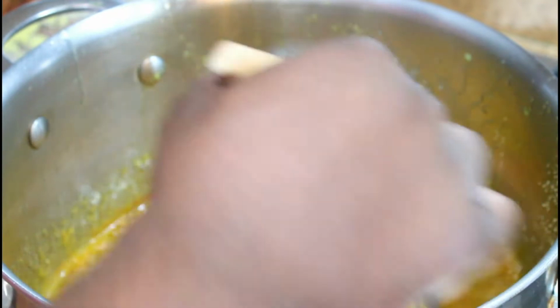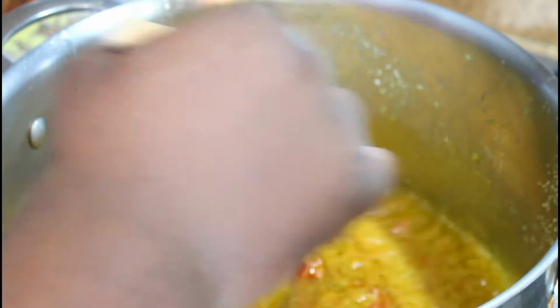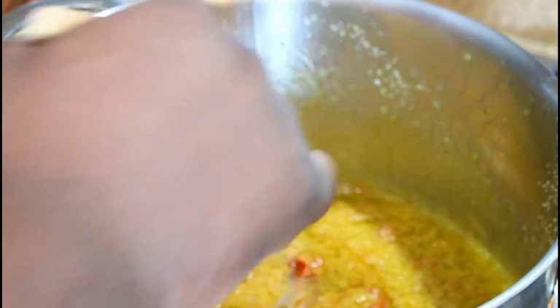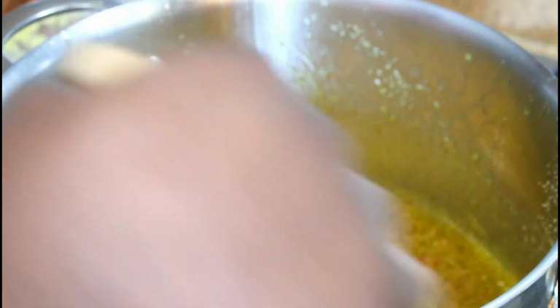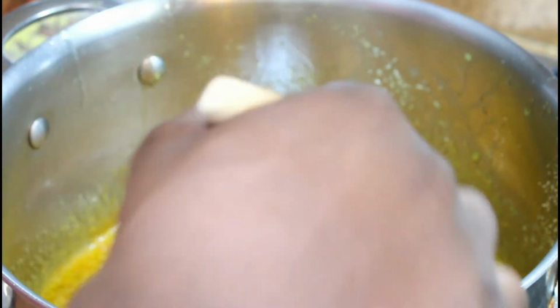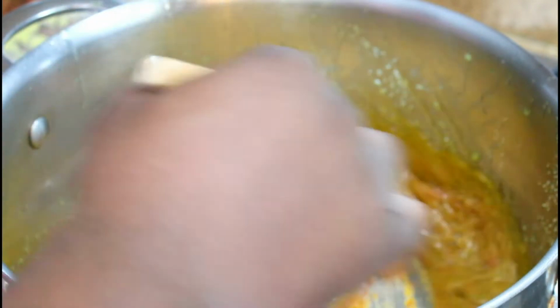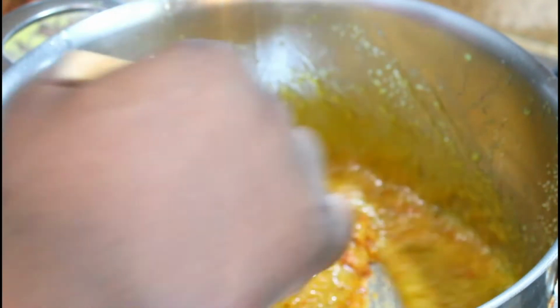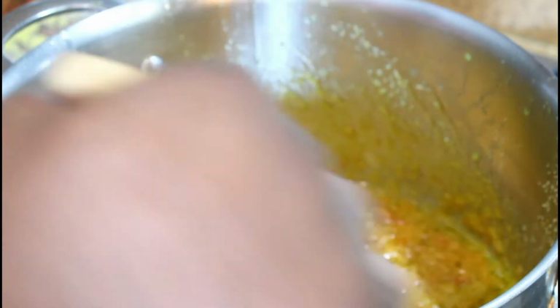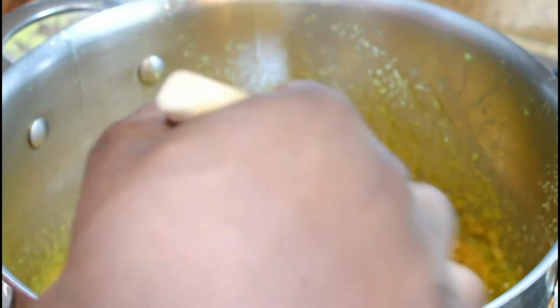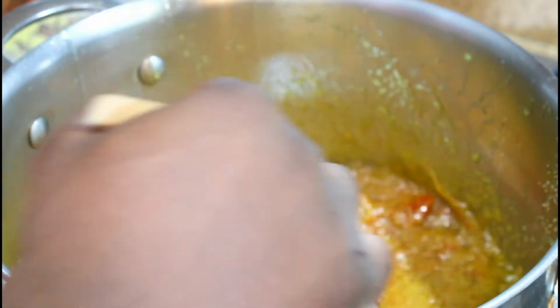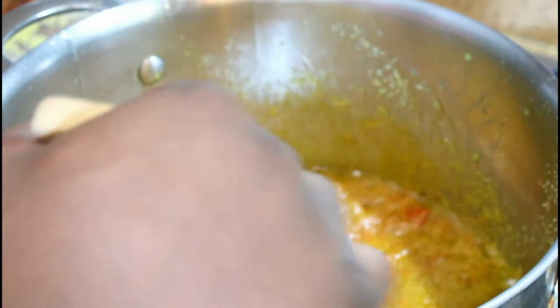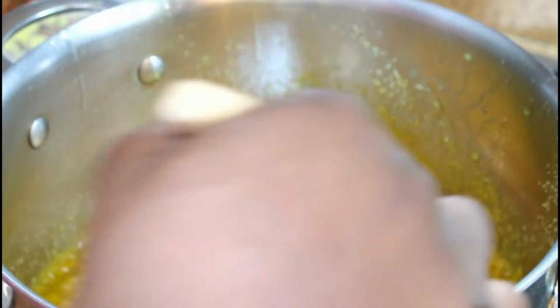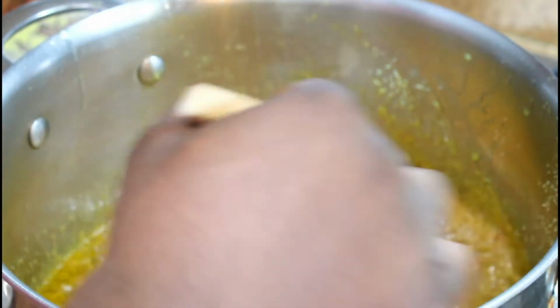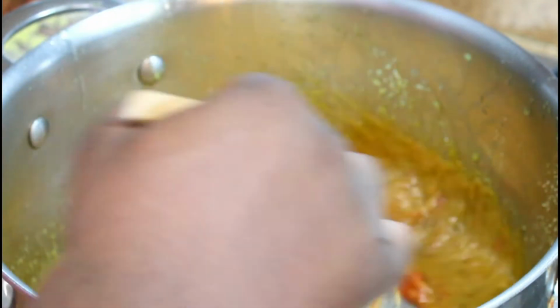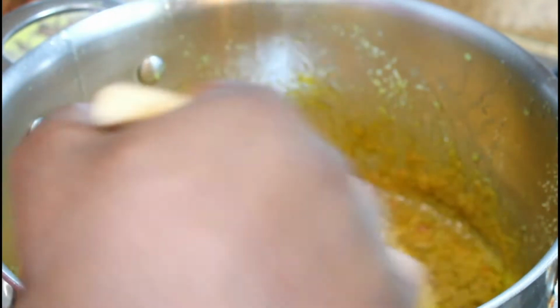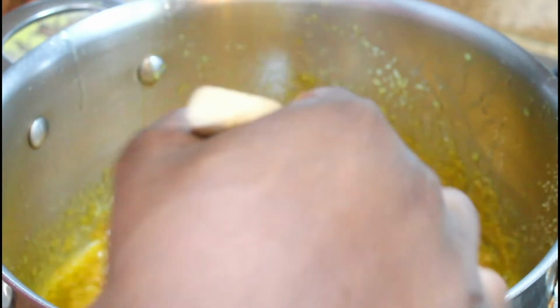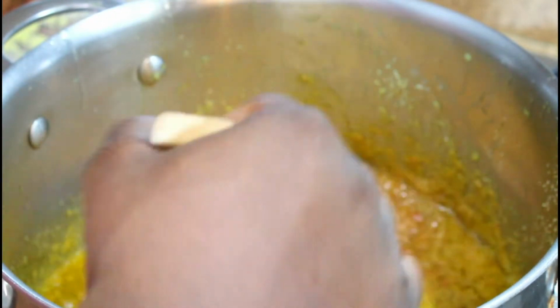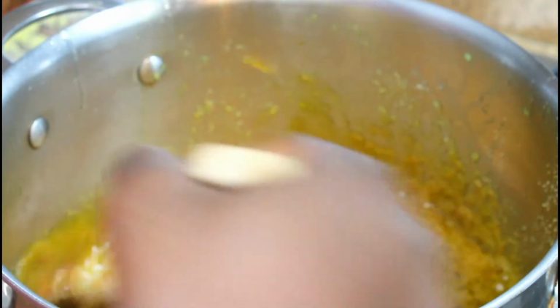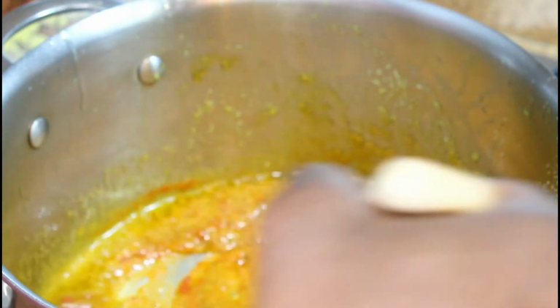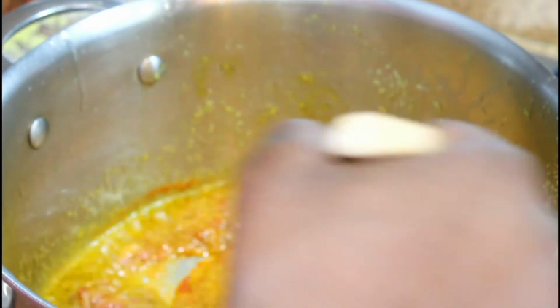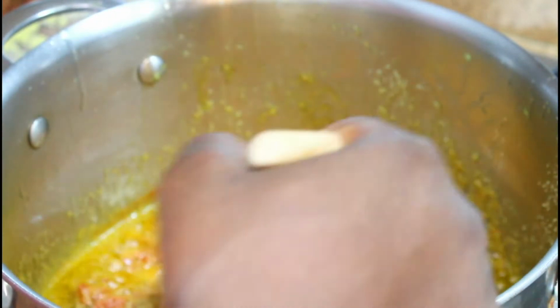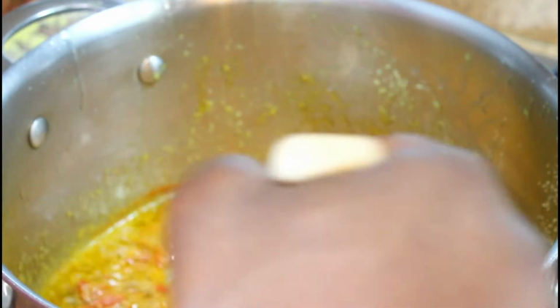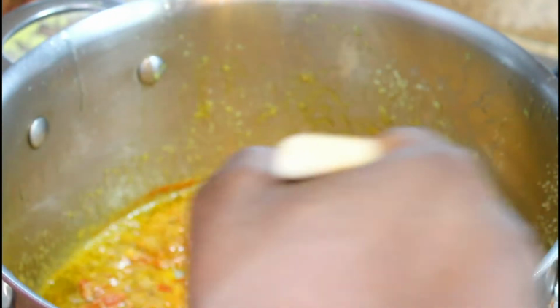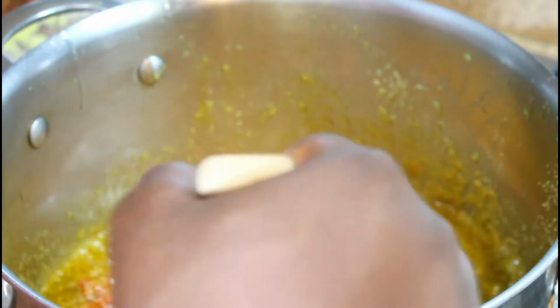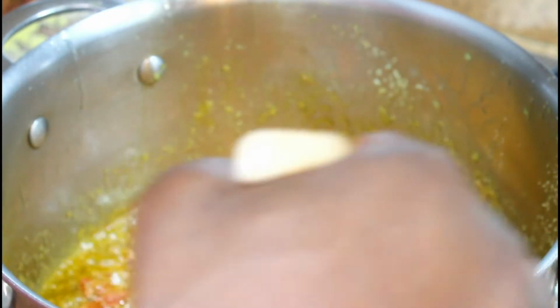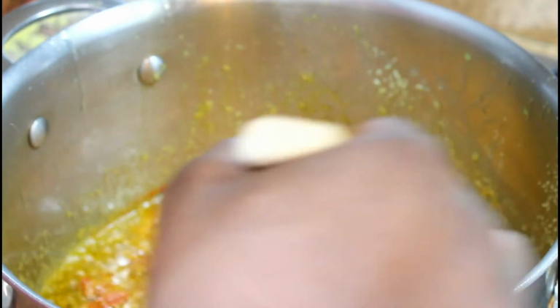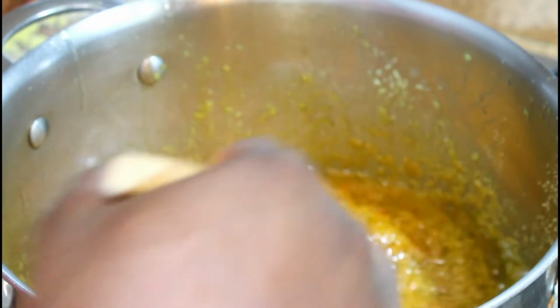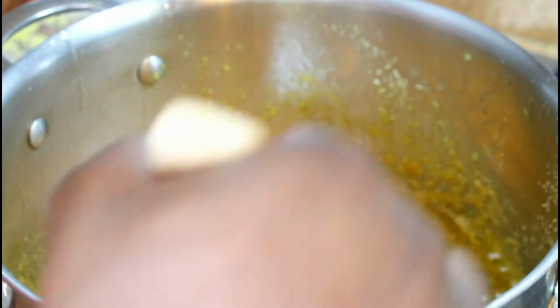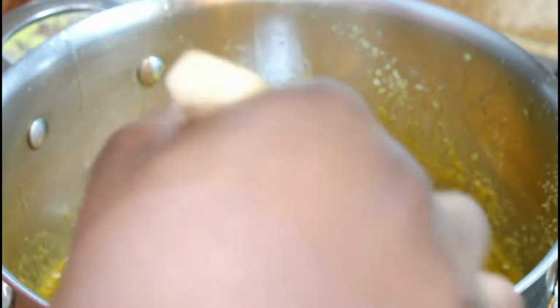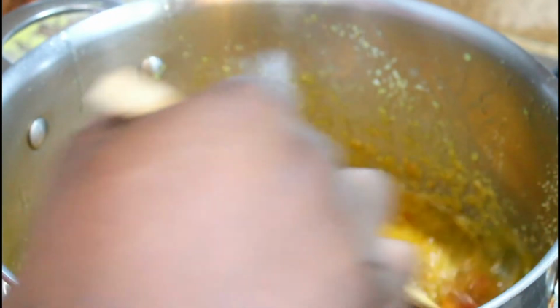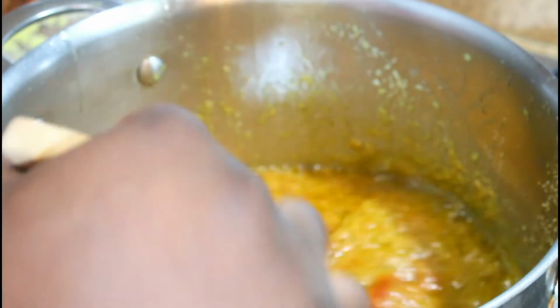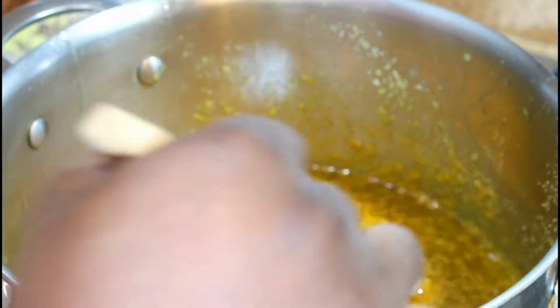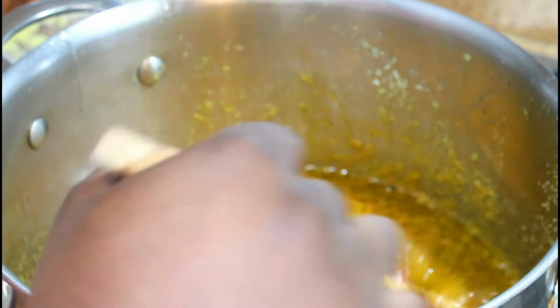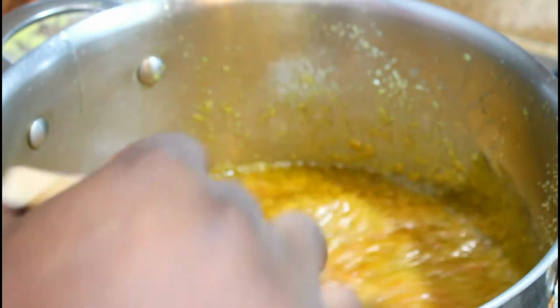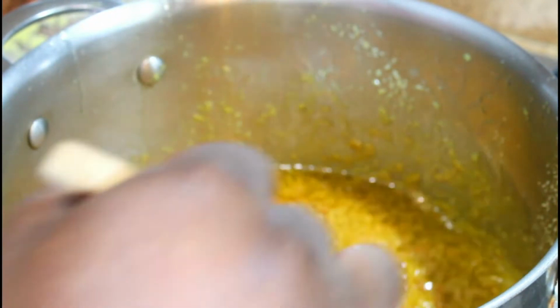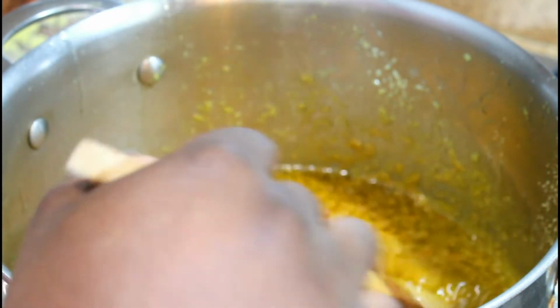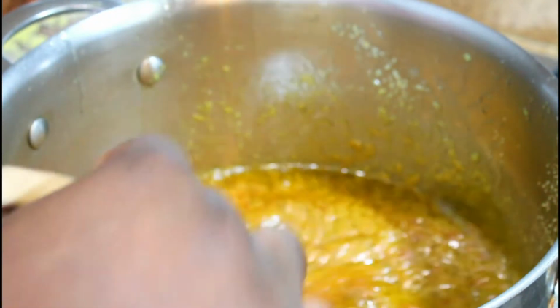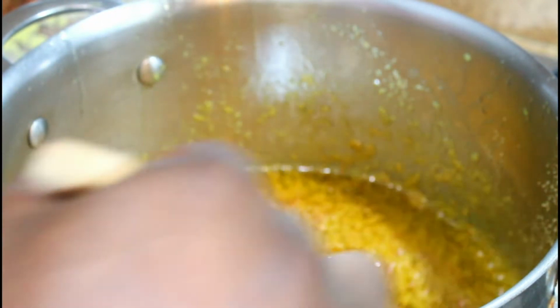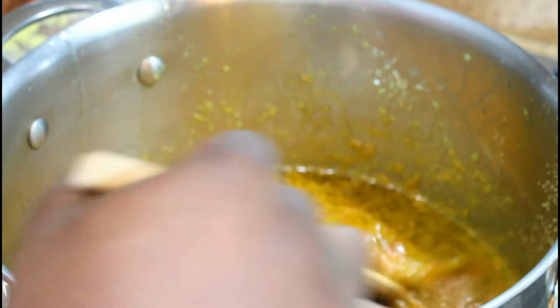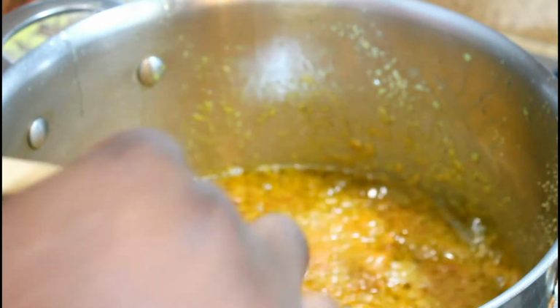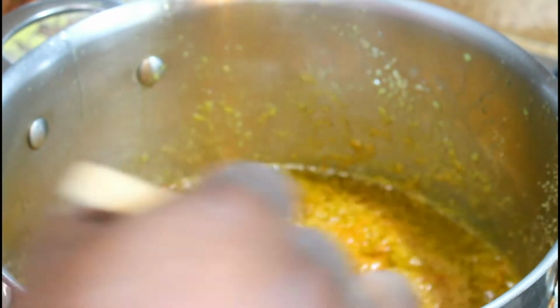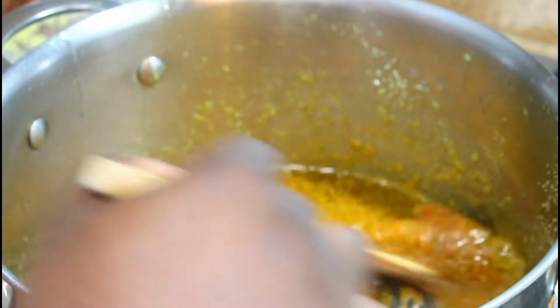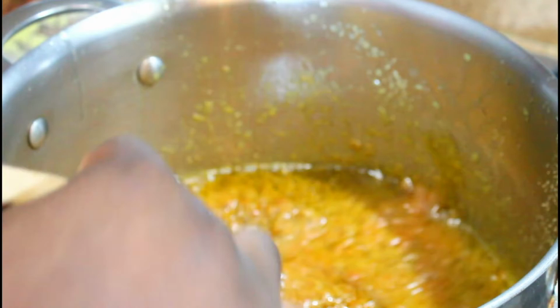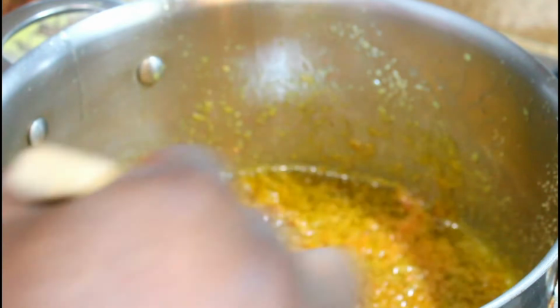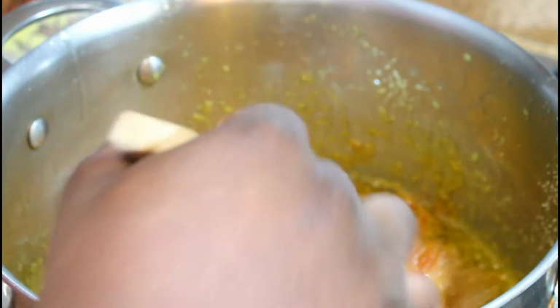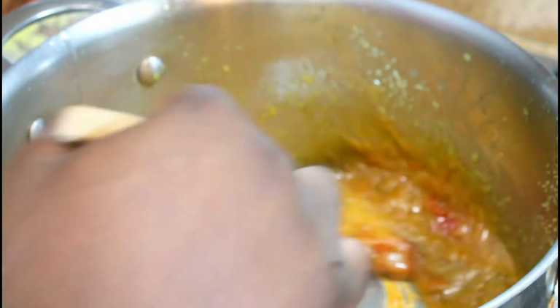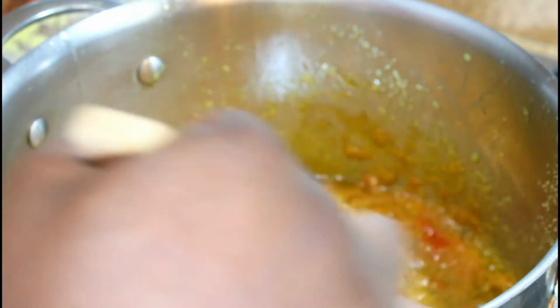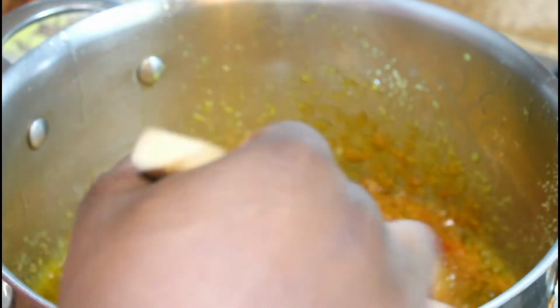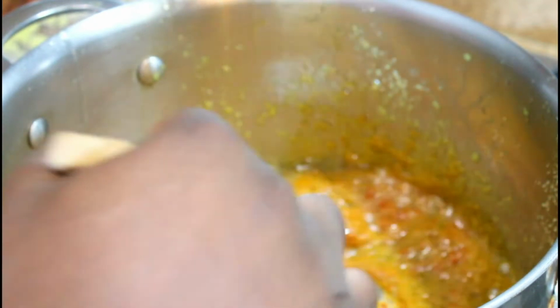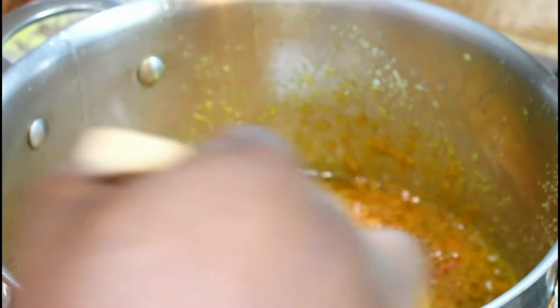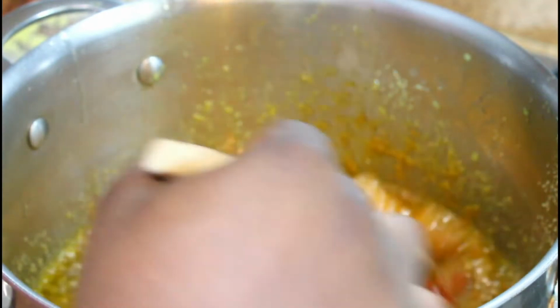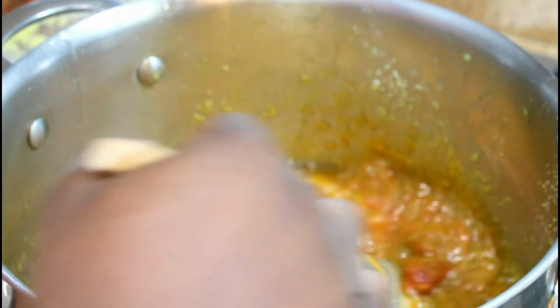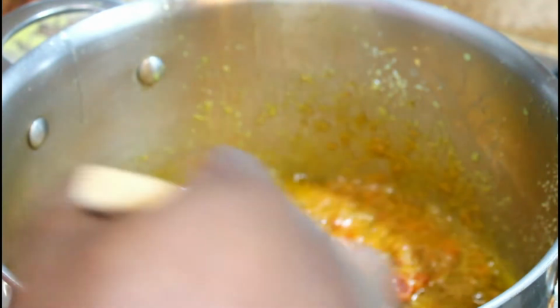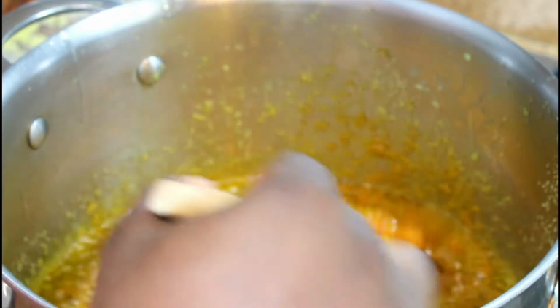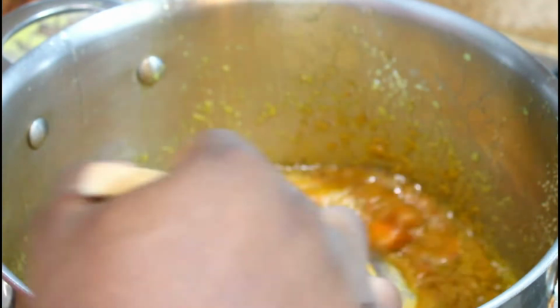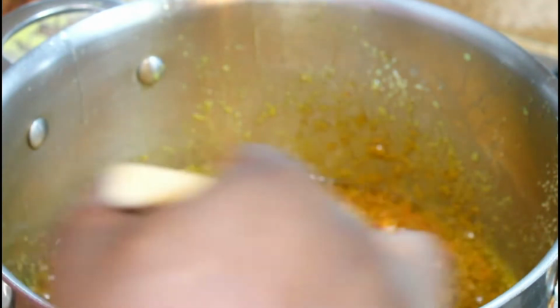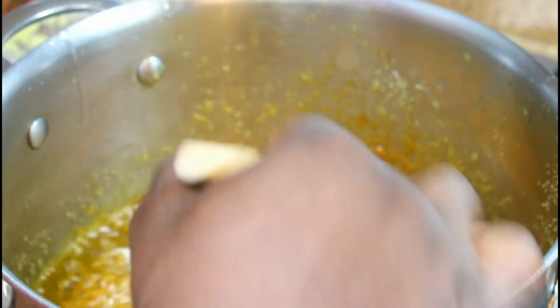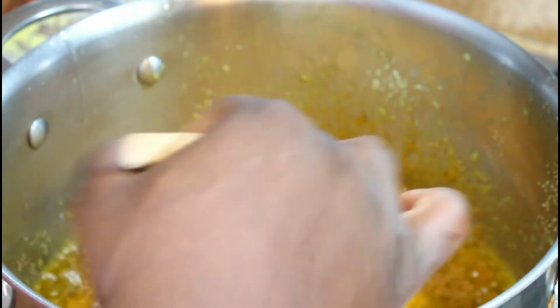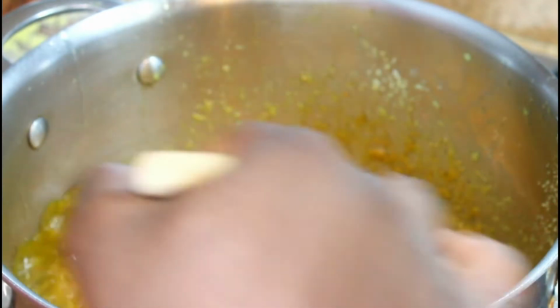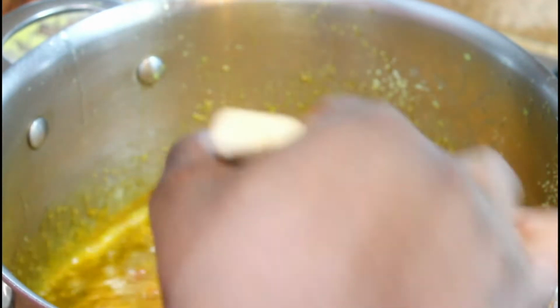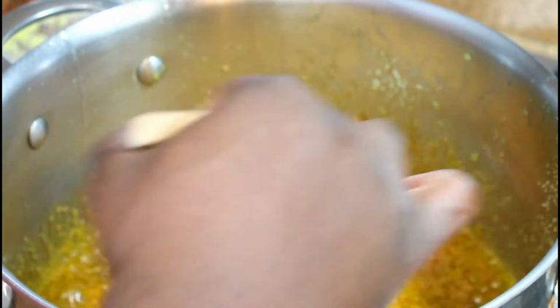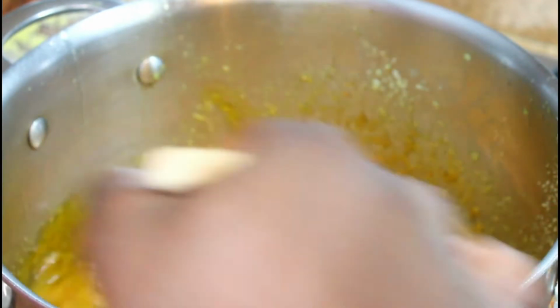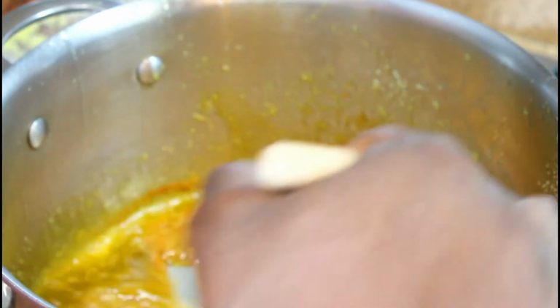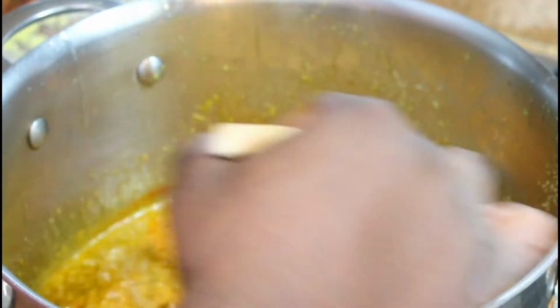That paste is going to turn a dark red color because of the tomato paste and it's going to thicken up, which is what it should do.